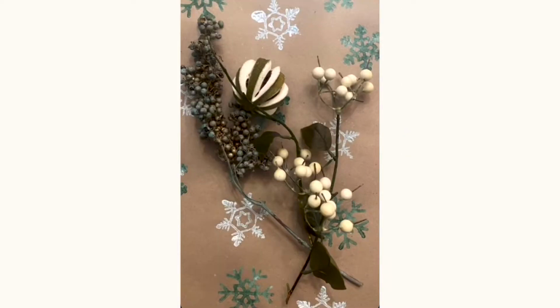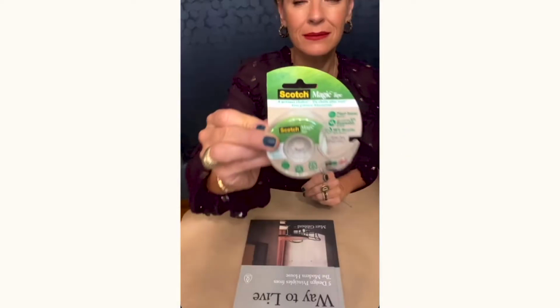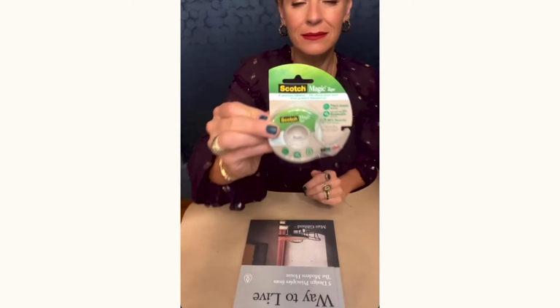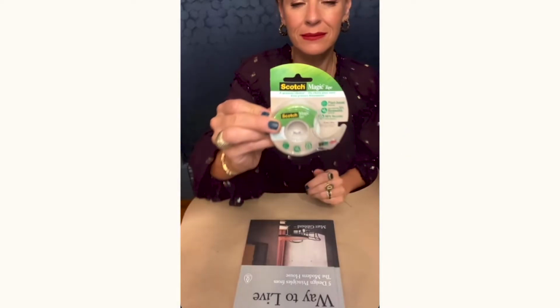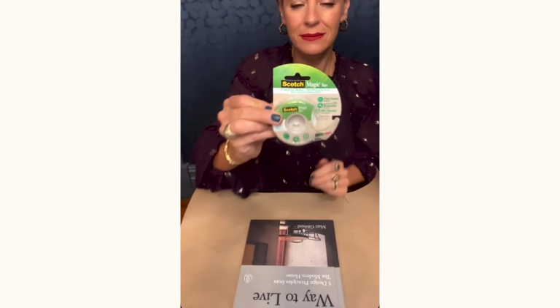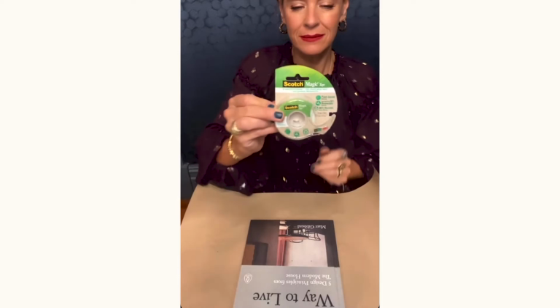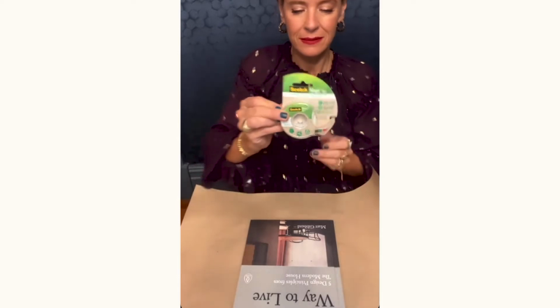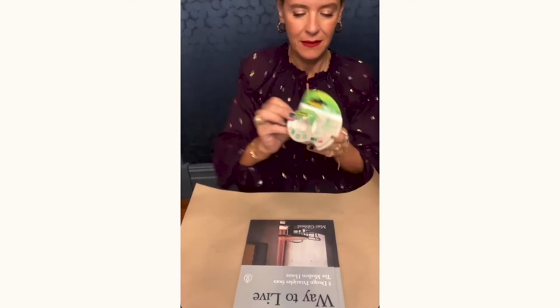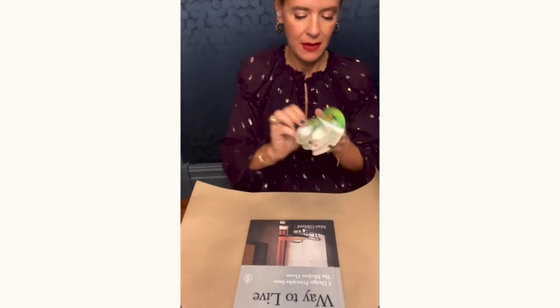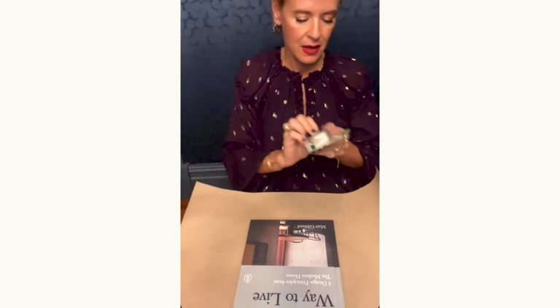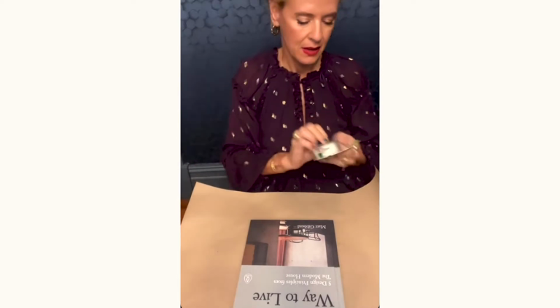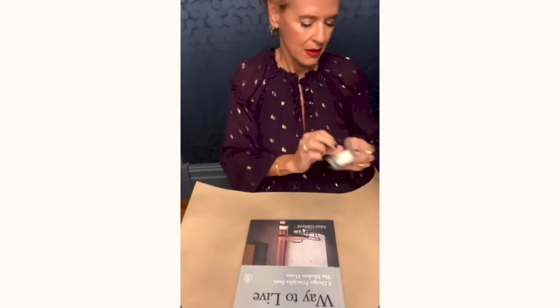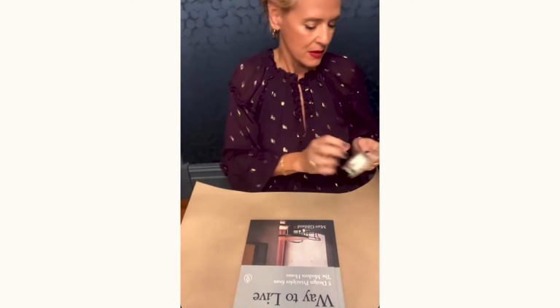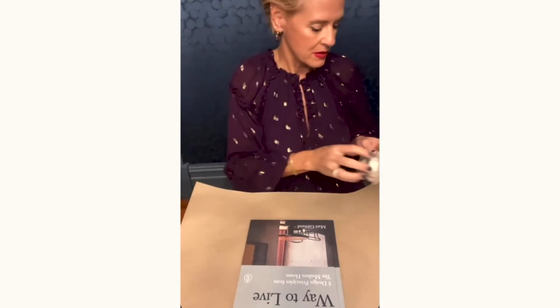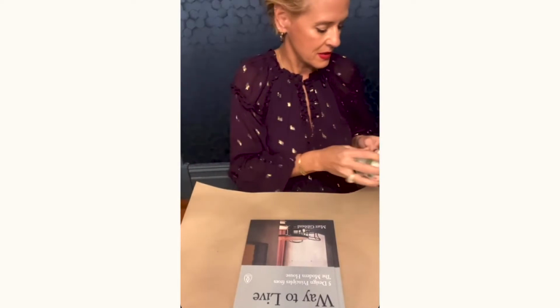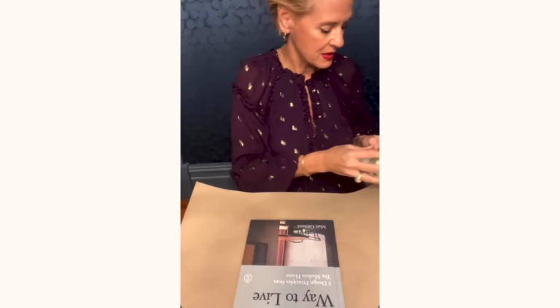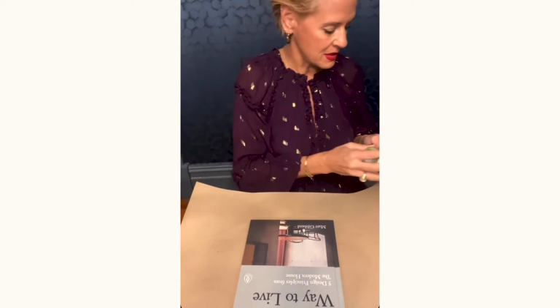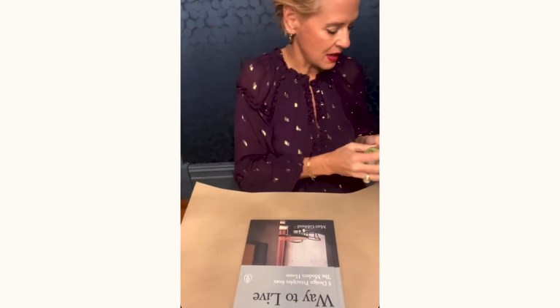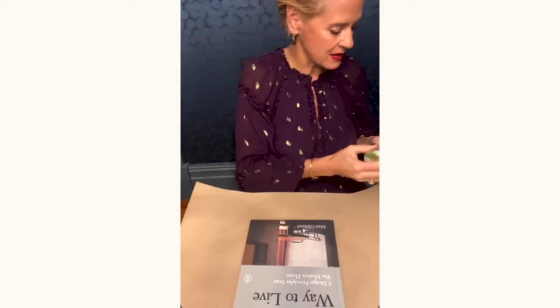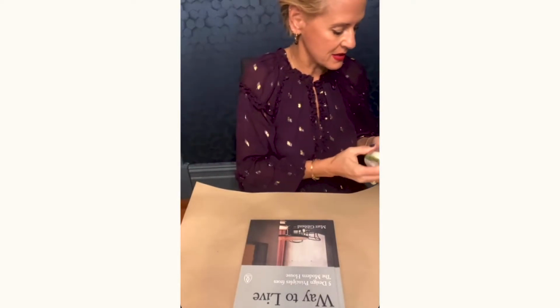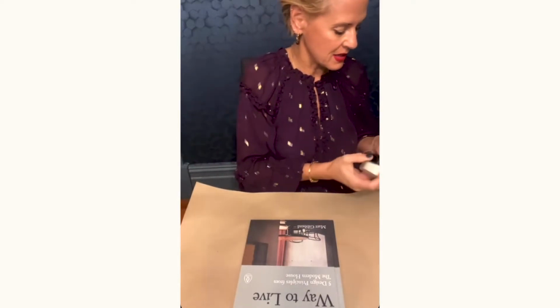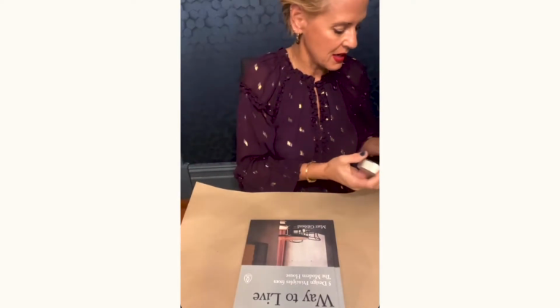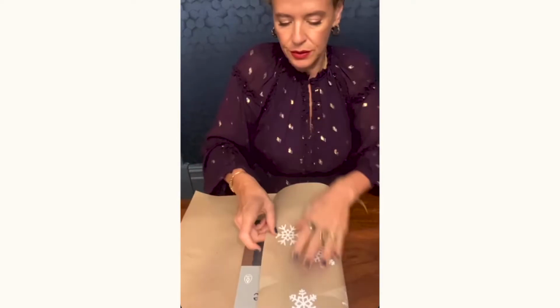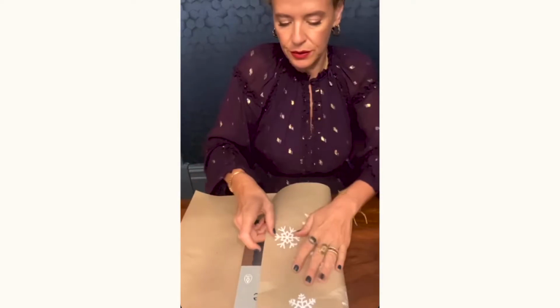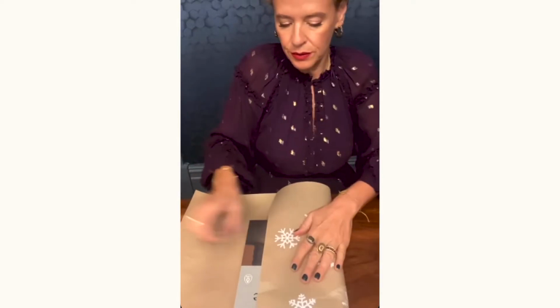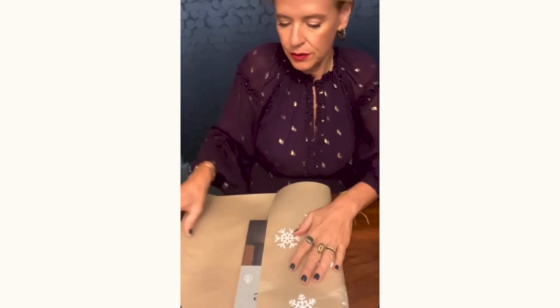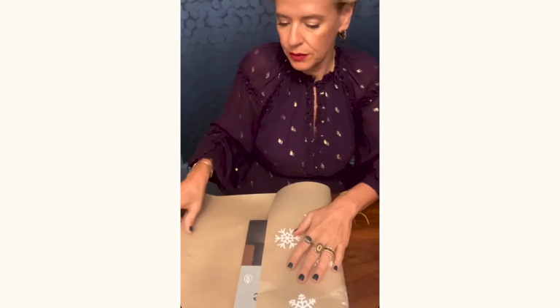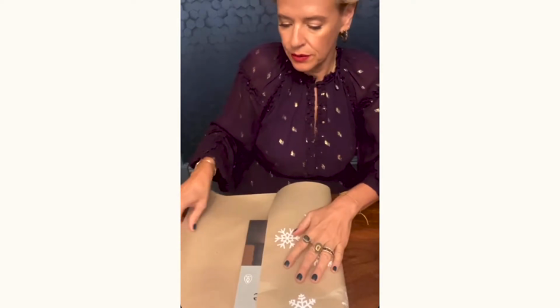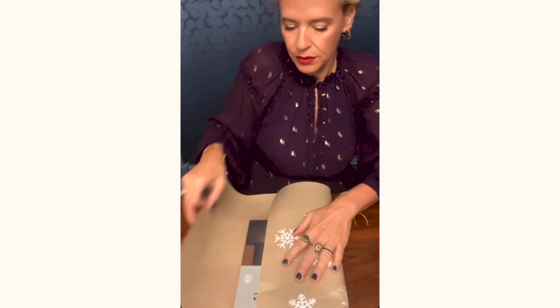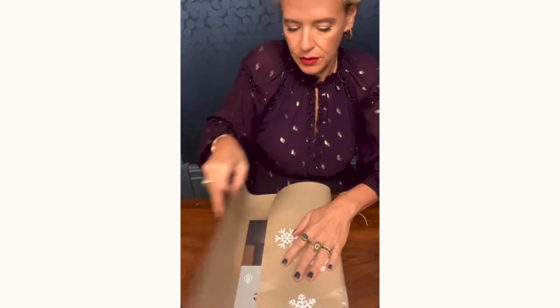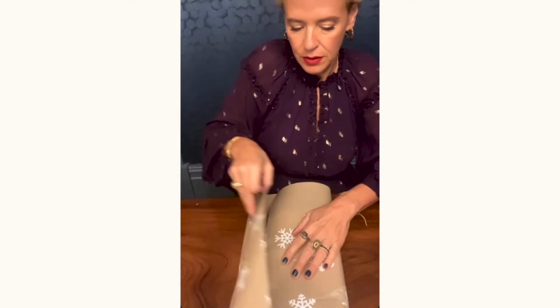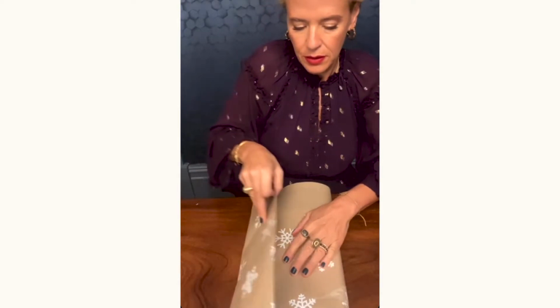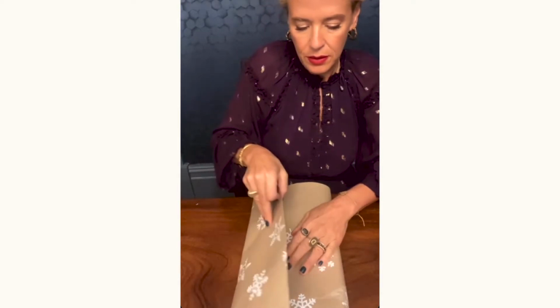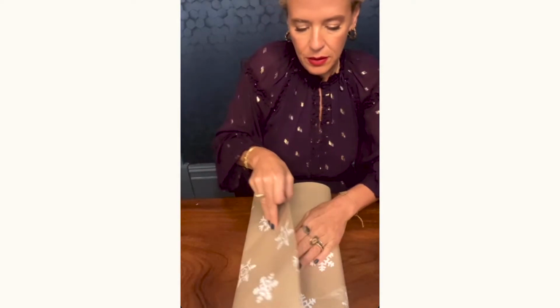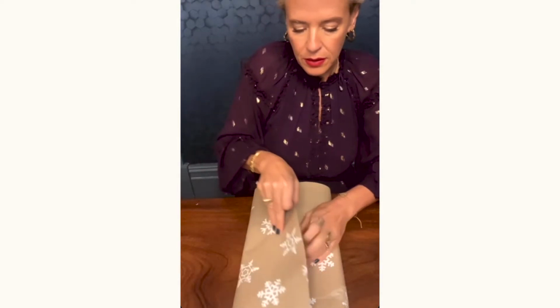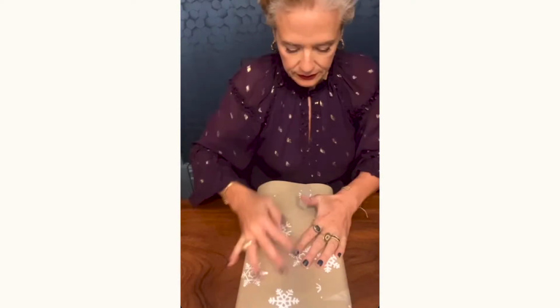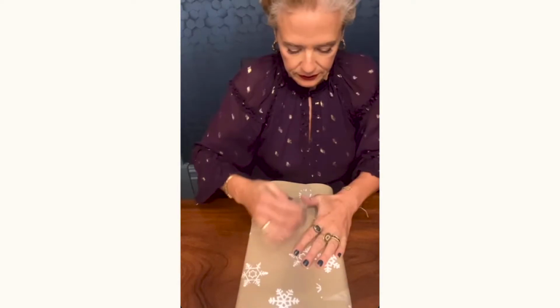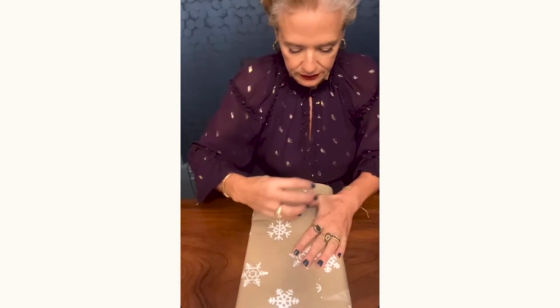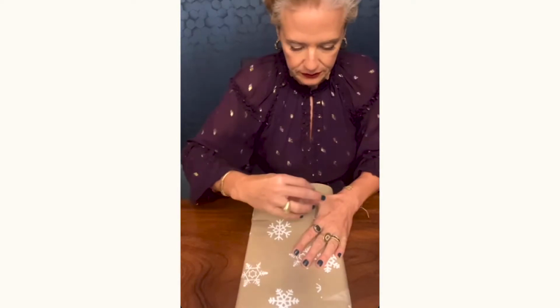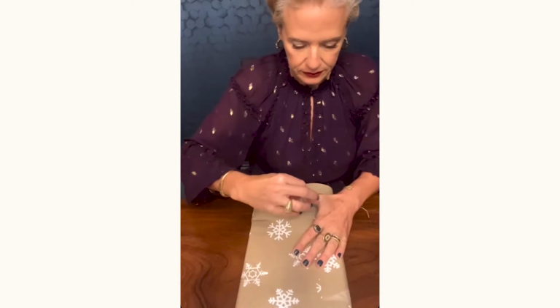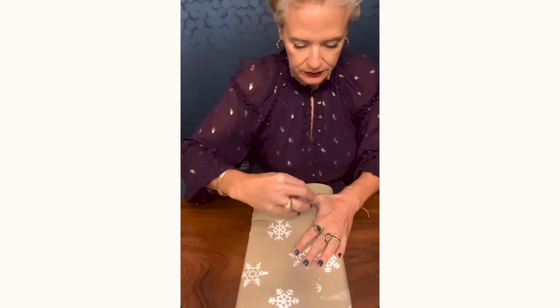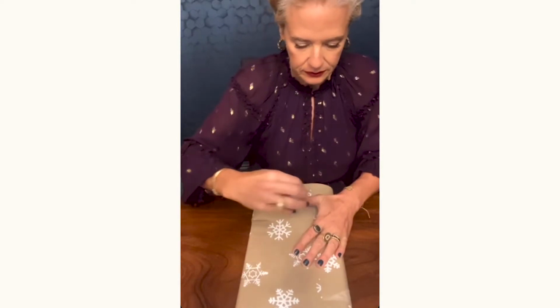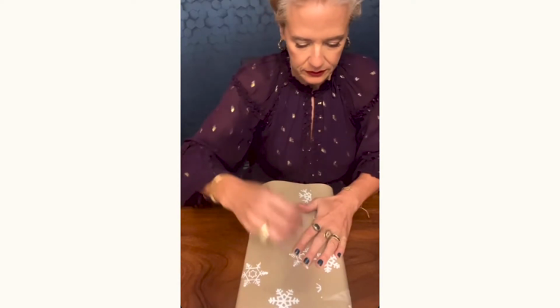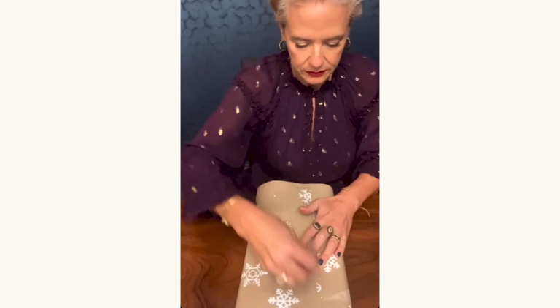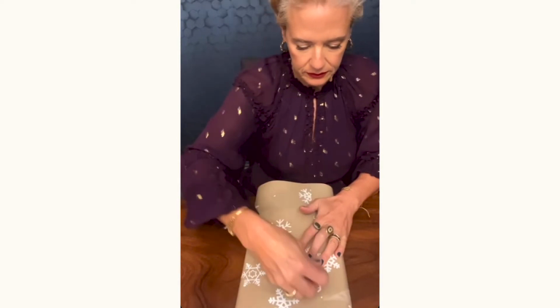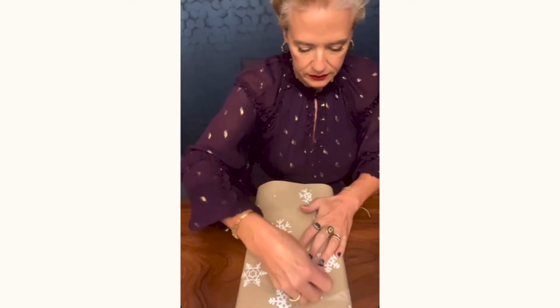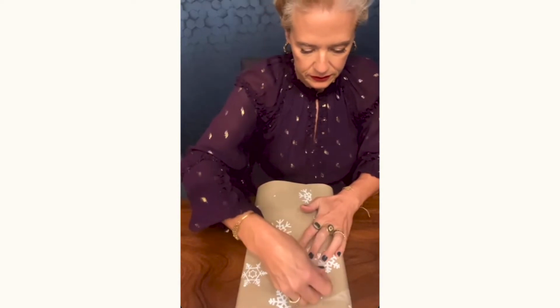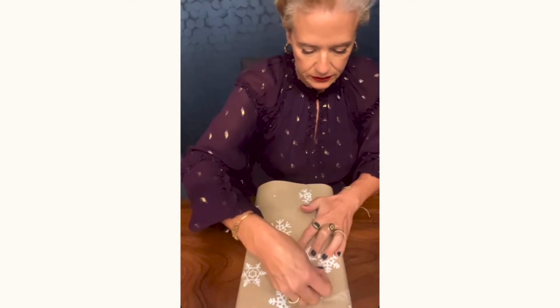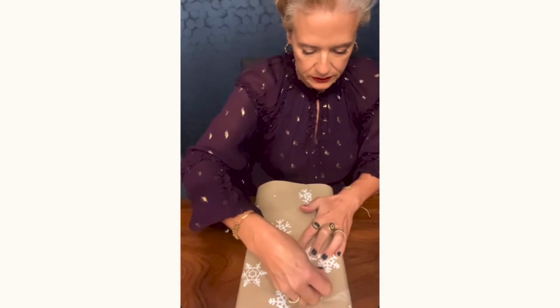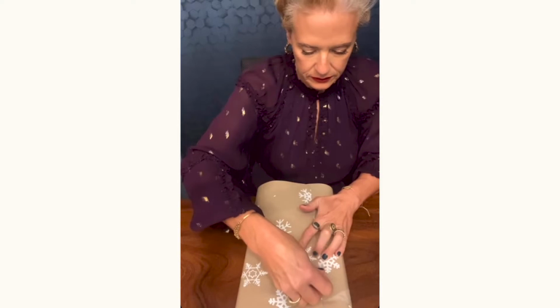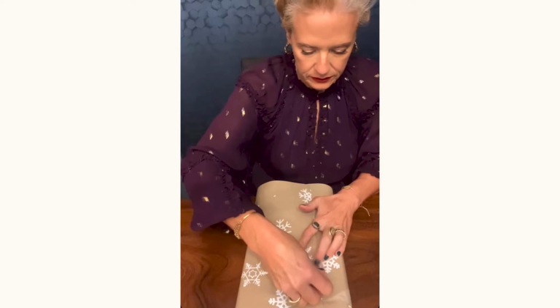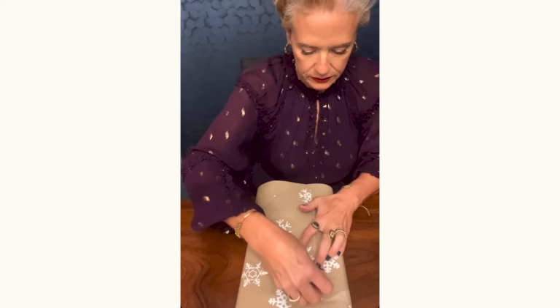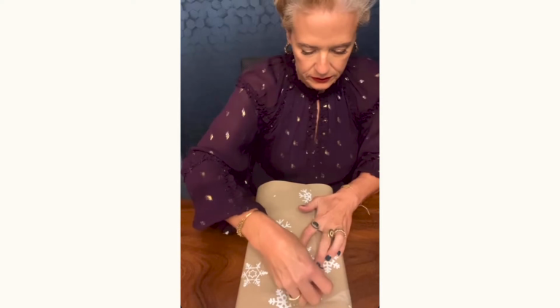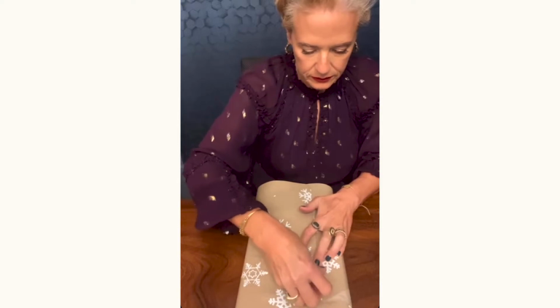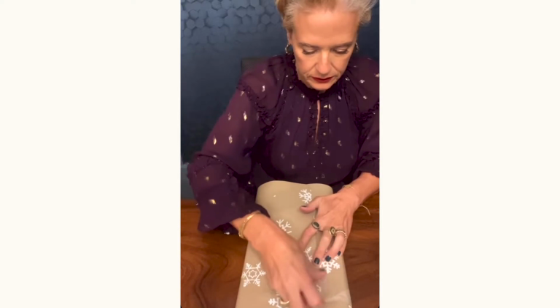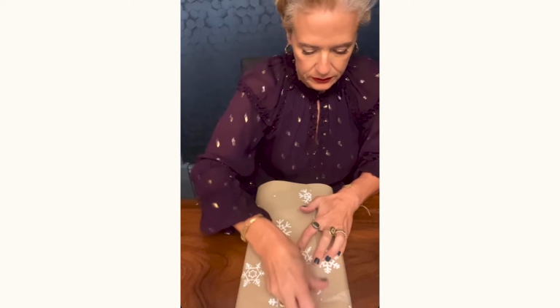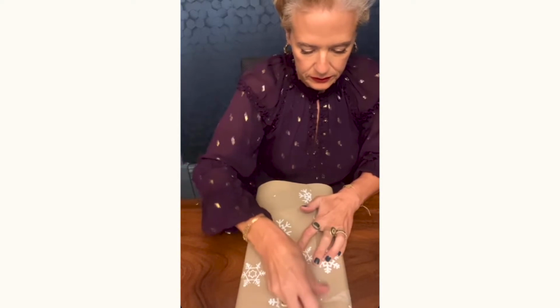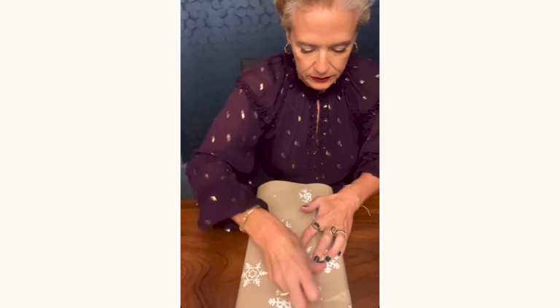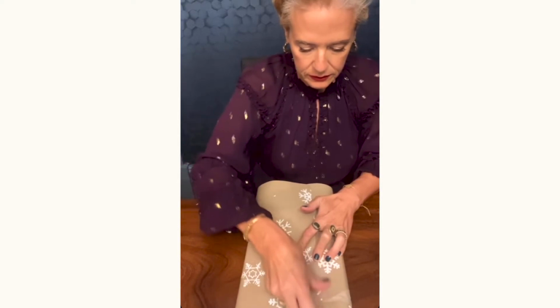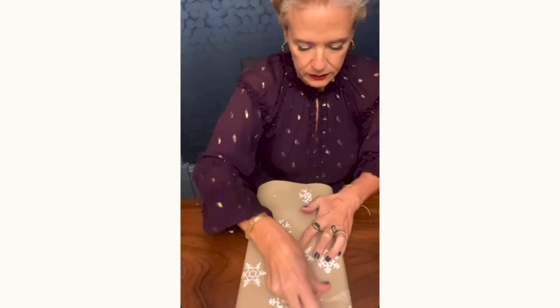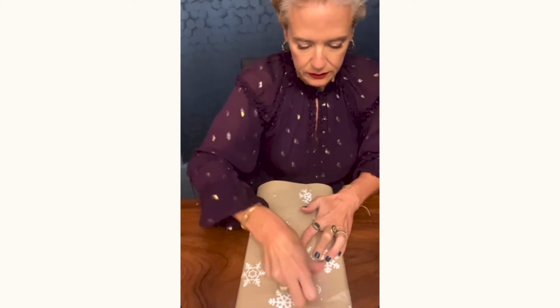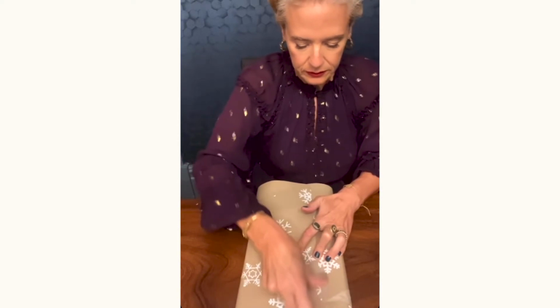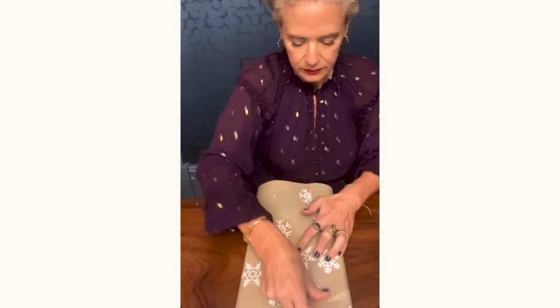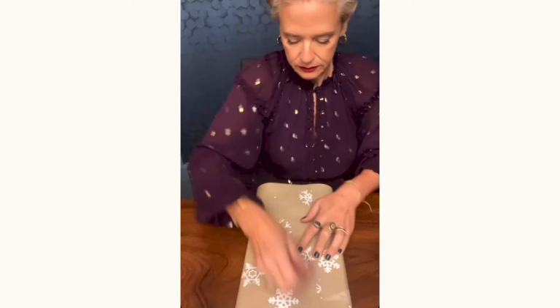You can keep things simple with just one colour, or why not use more than one to match all your different decorations?